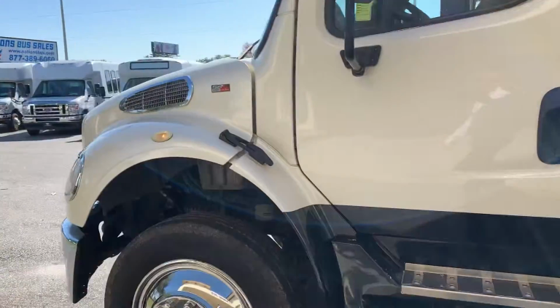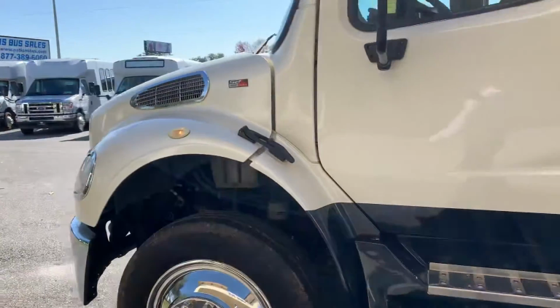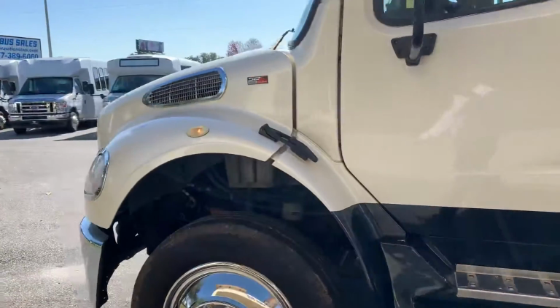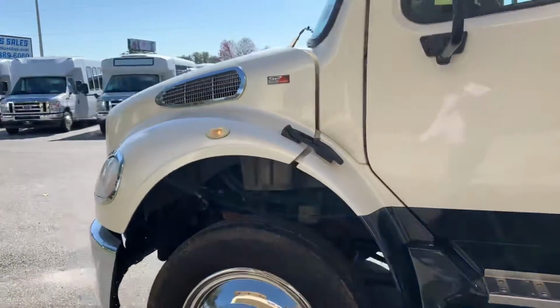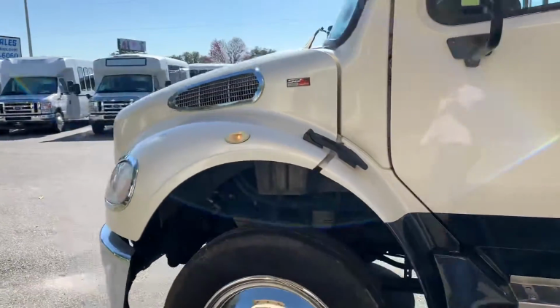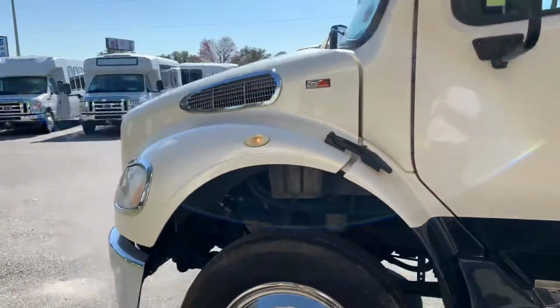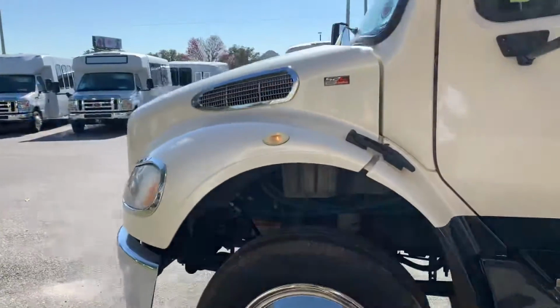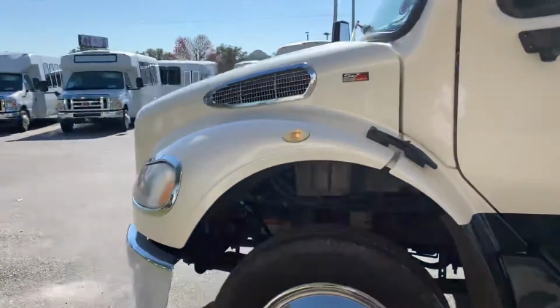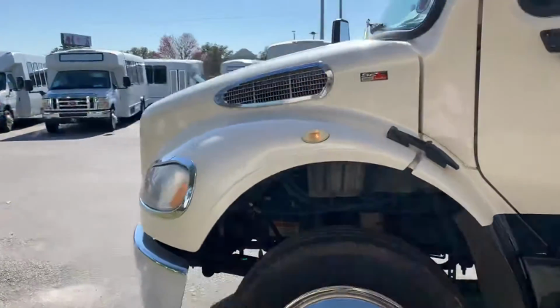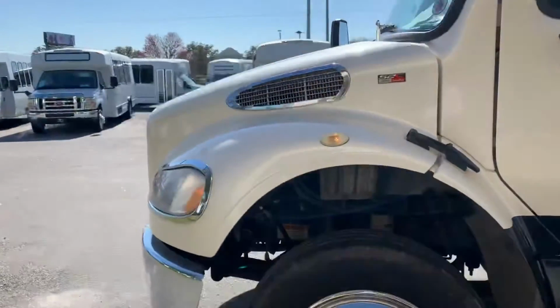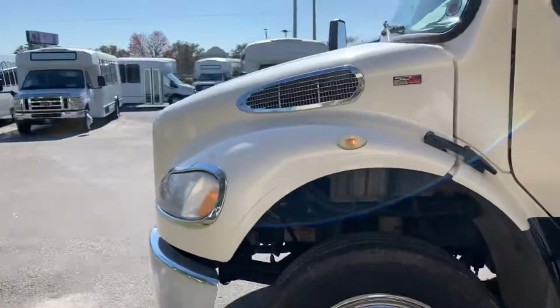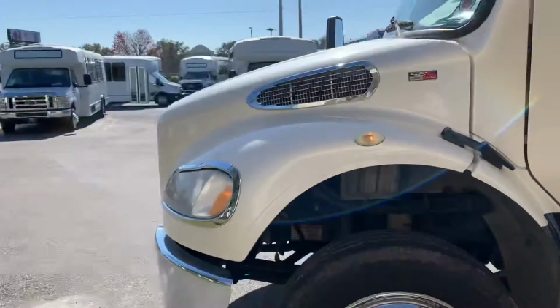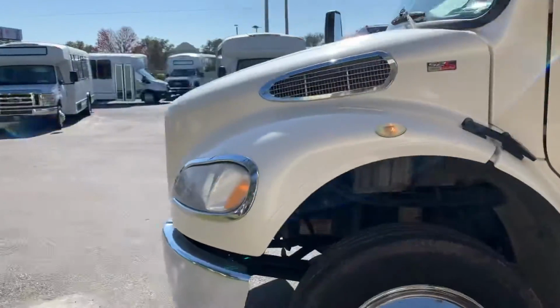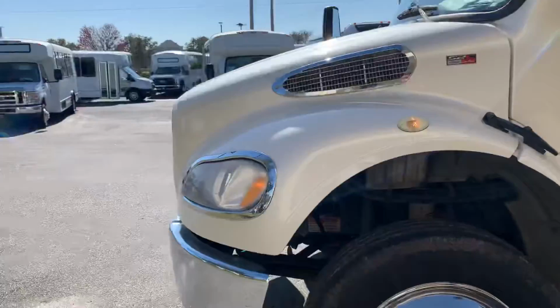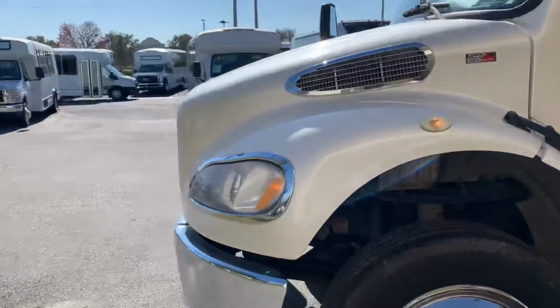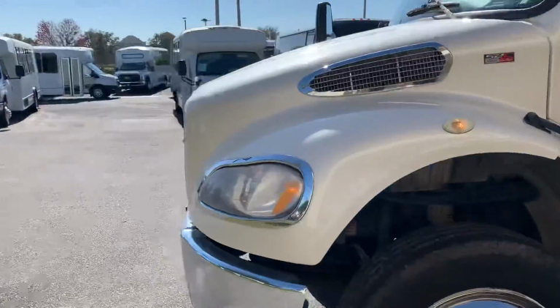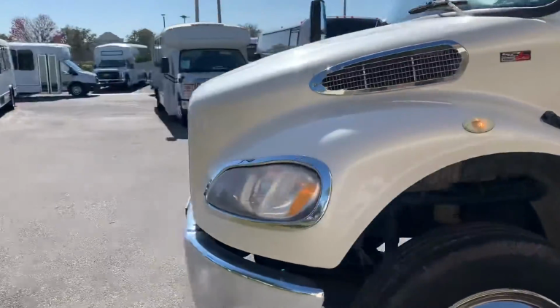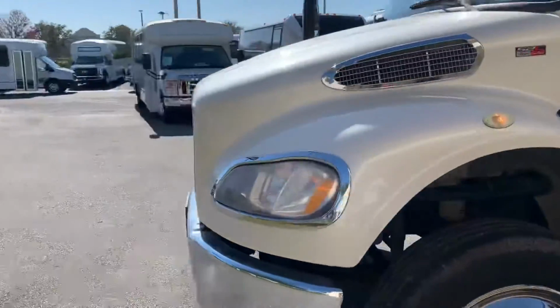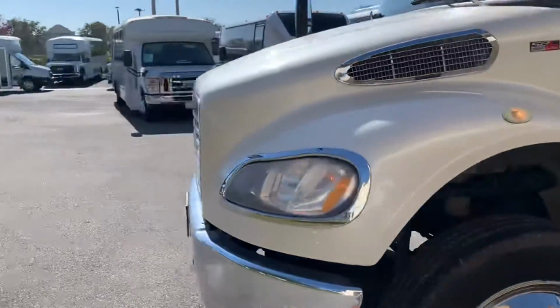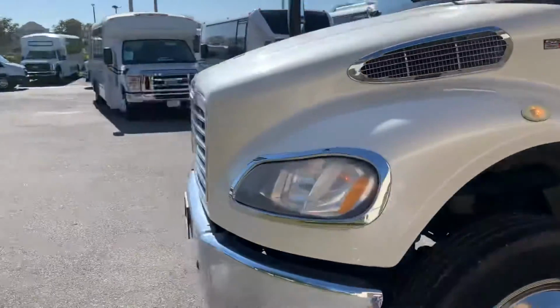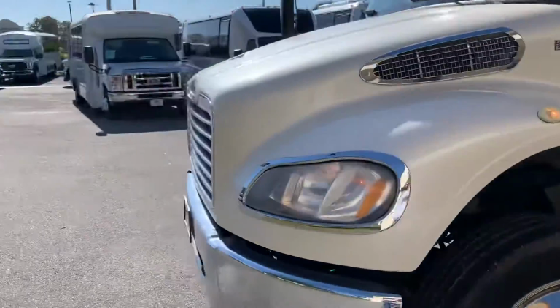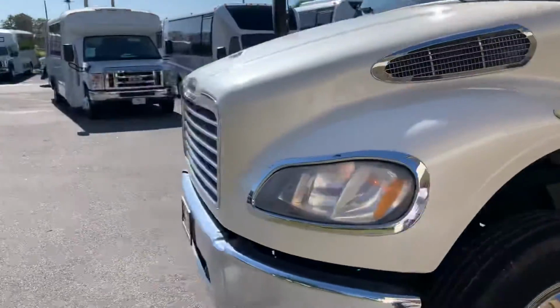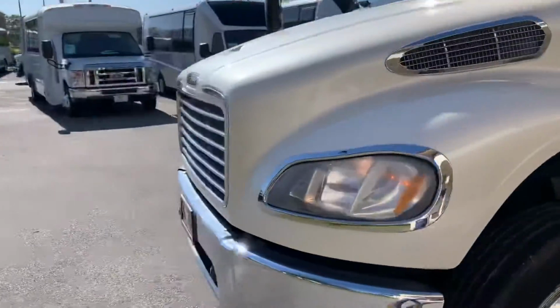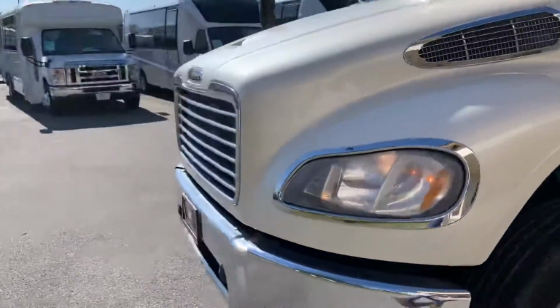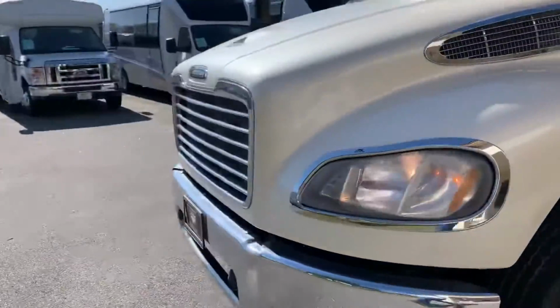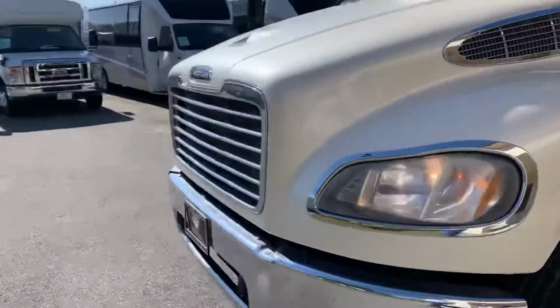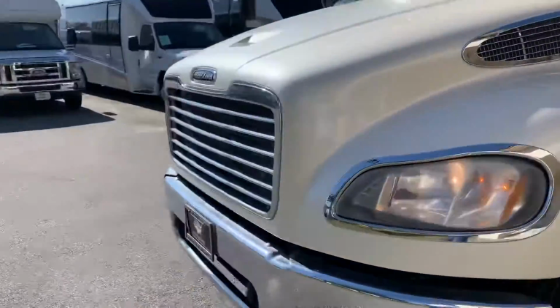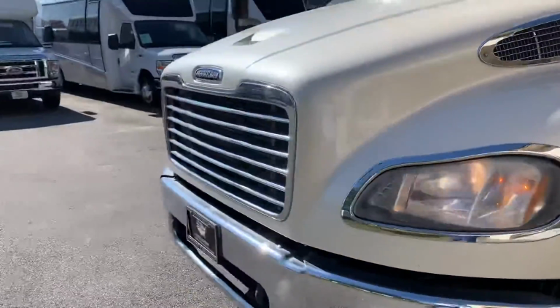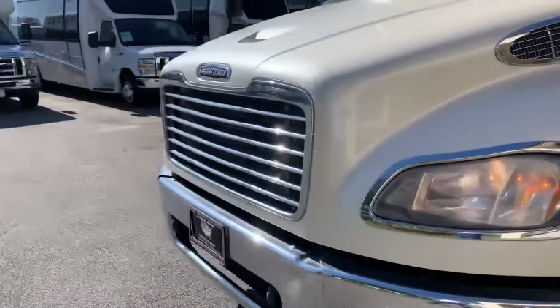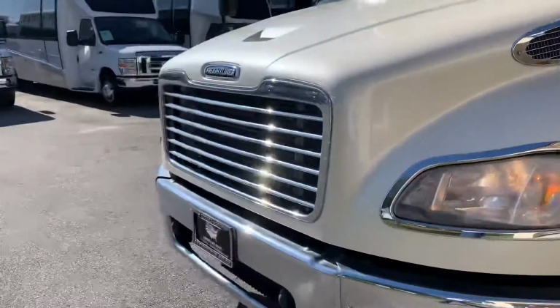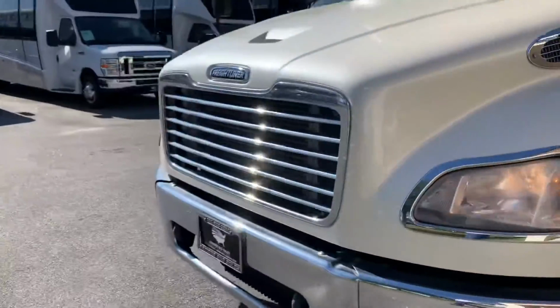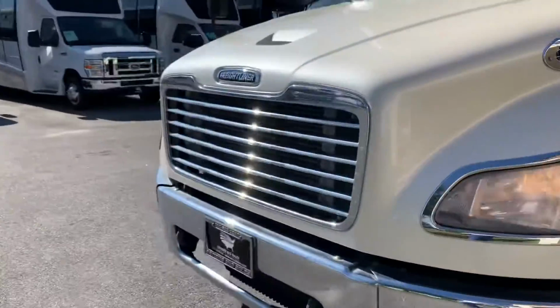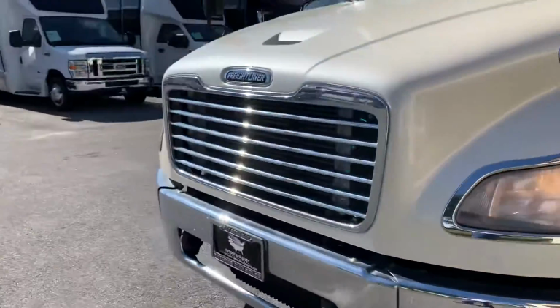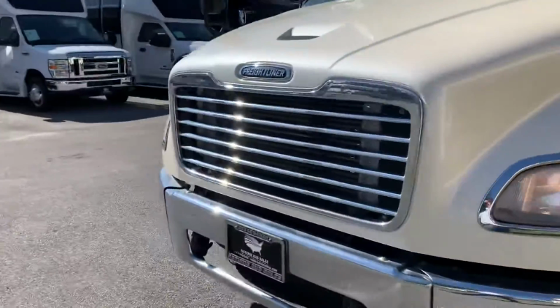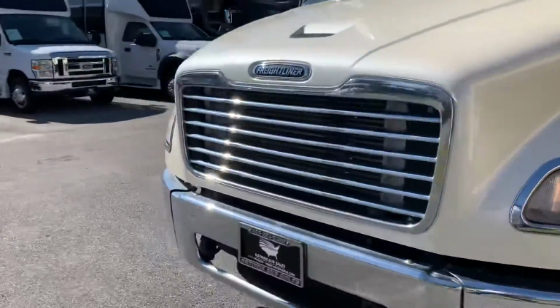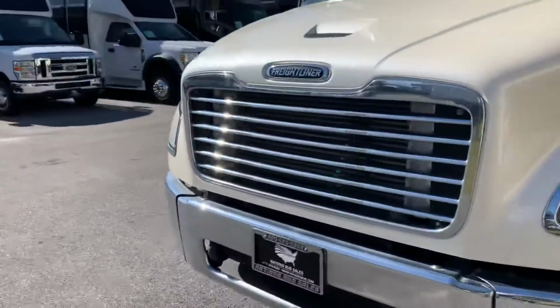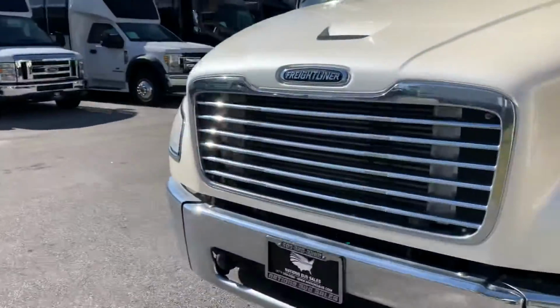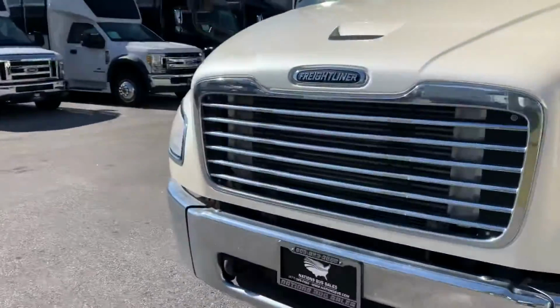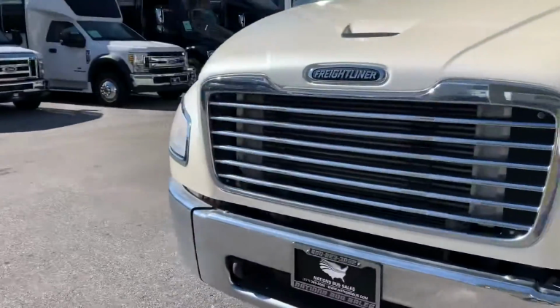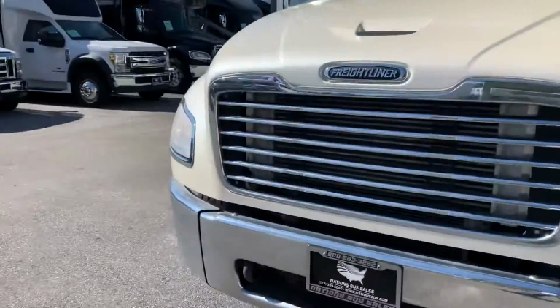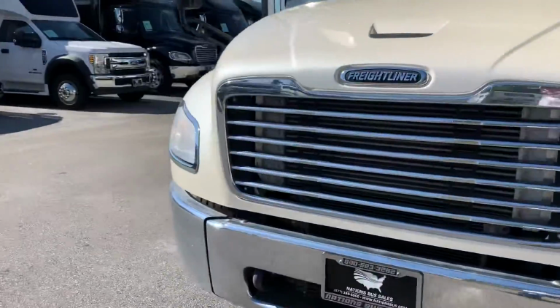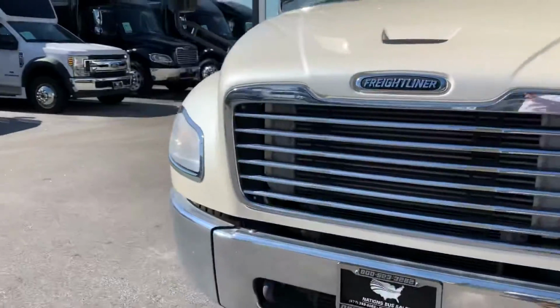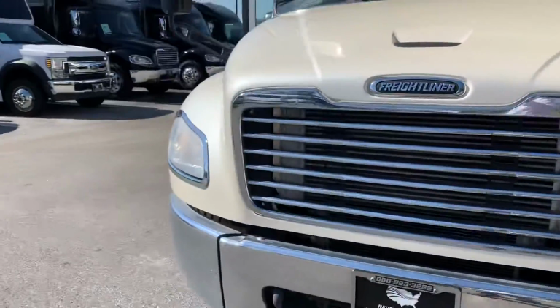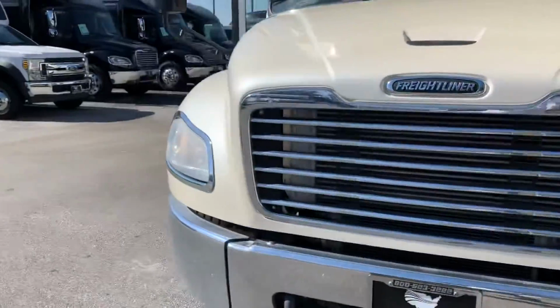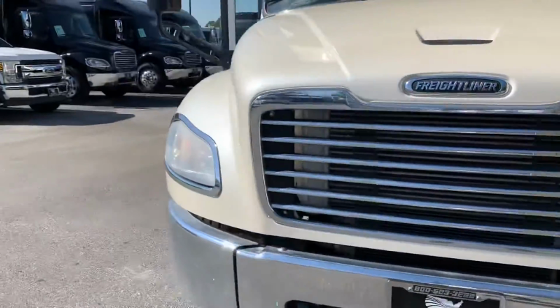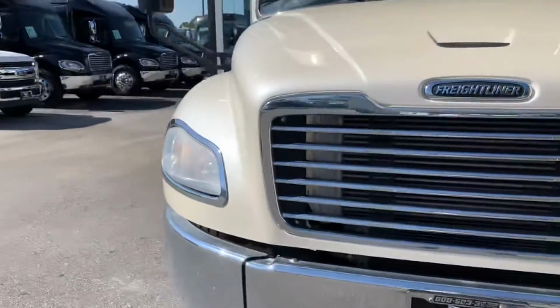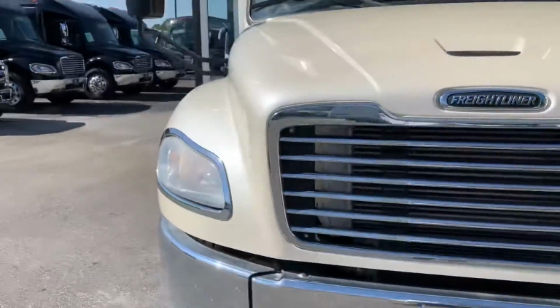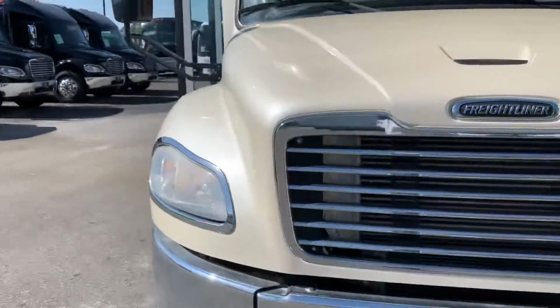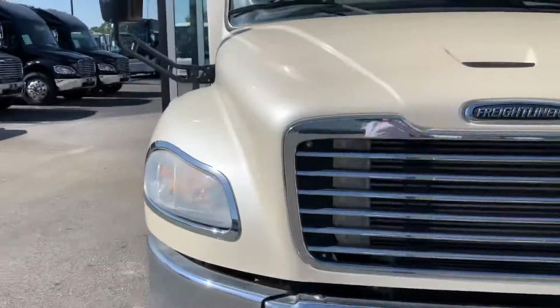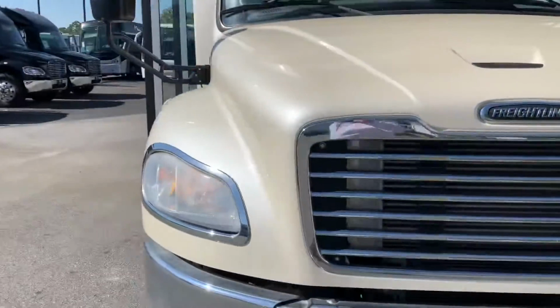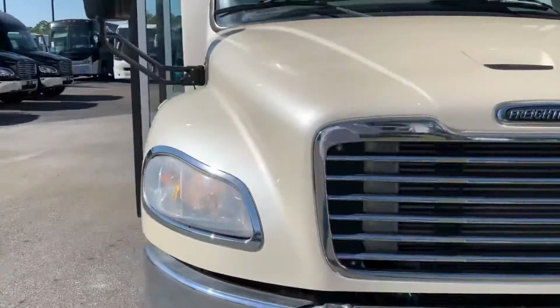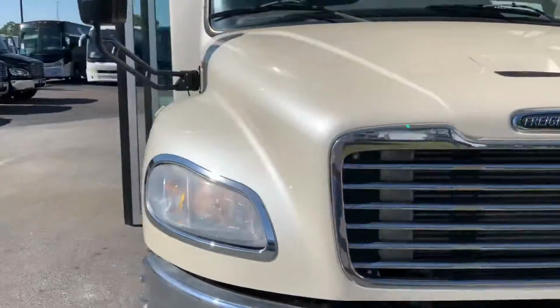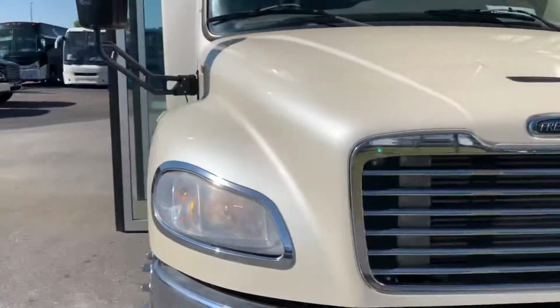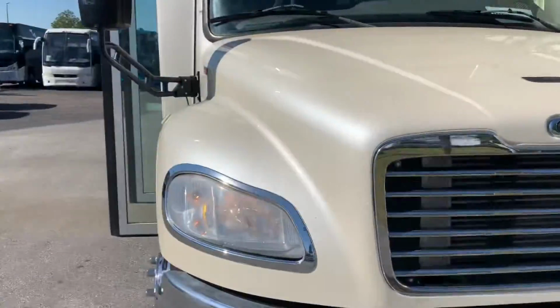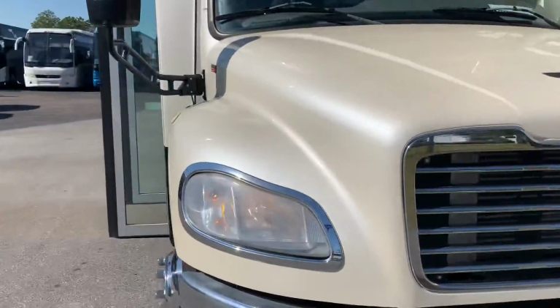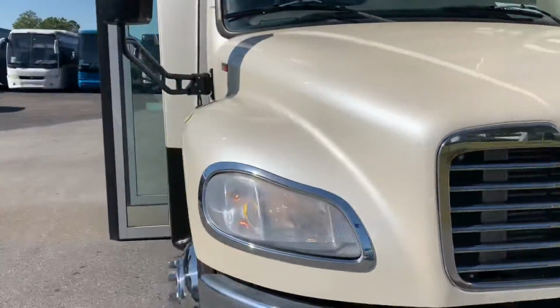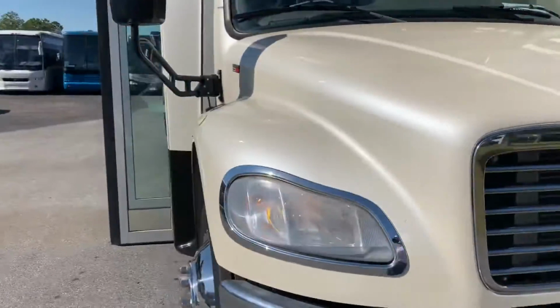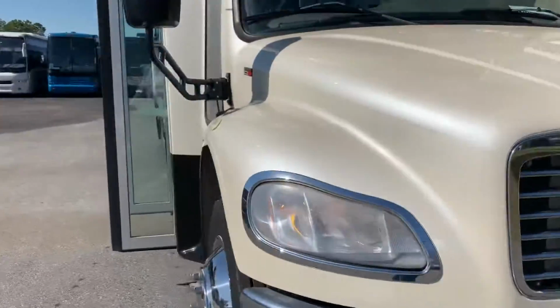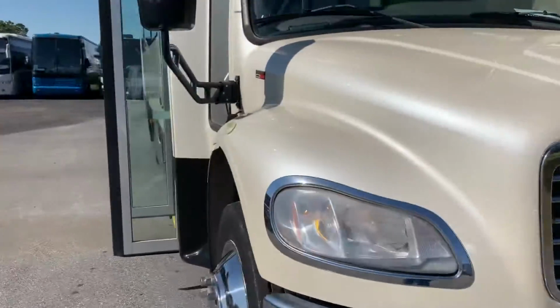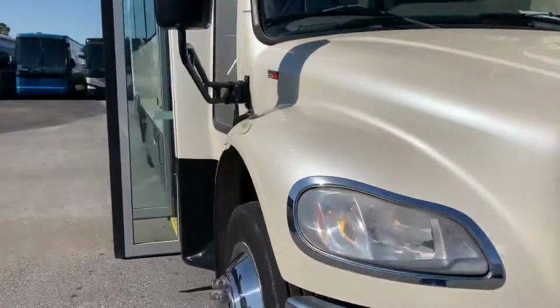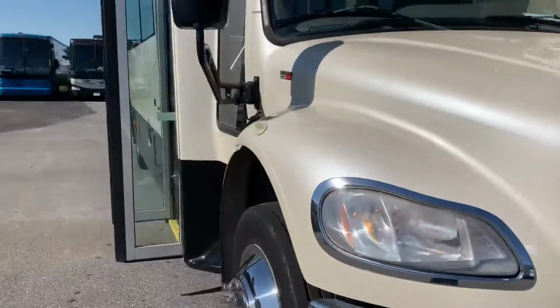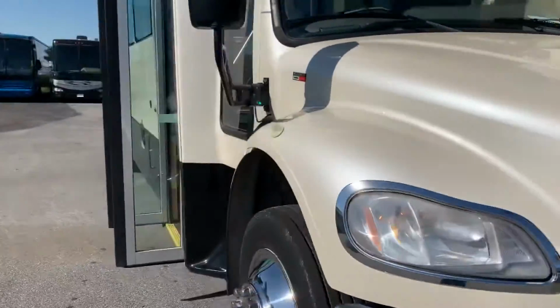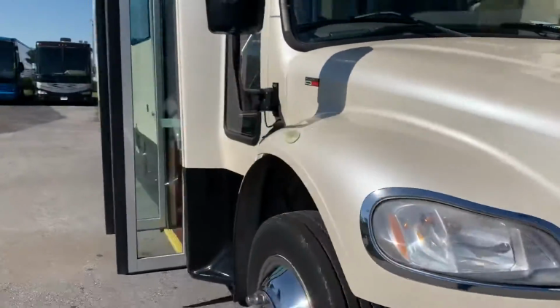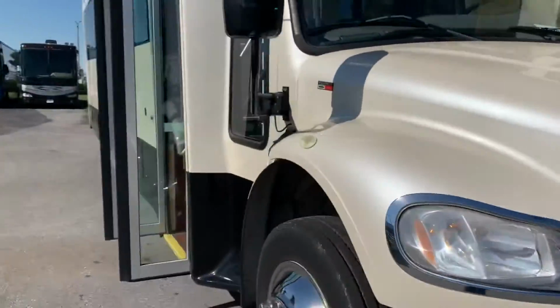It is a quiet-sounding bus, low mileage, lots of life left in it.